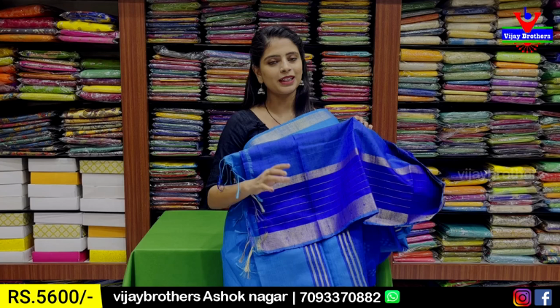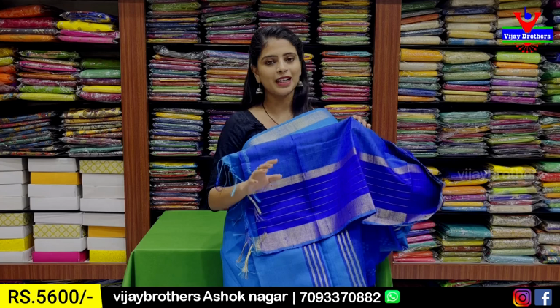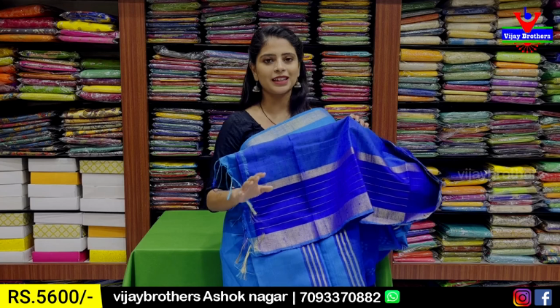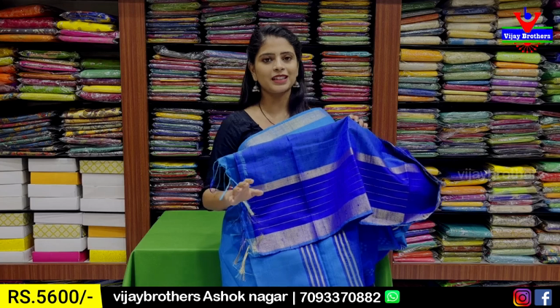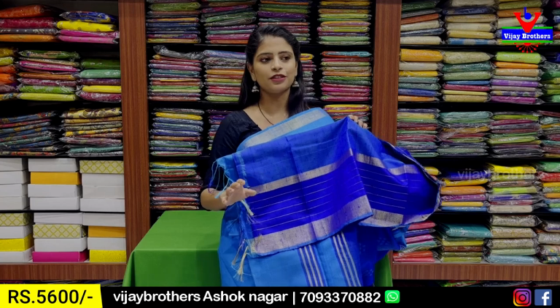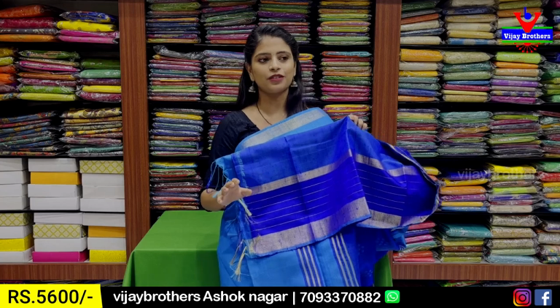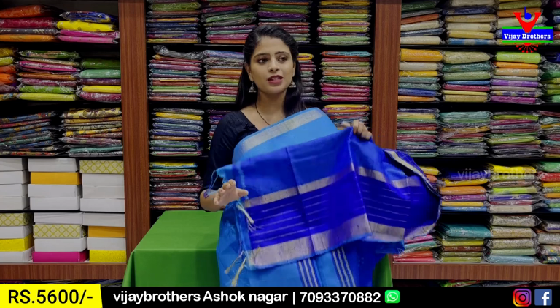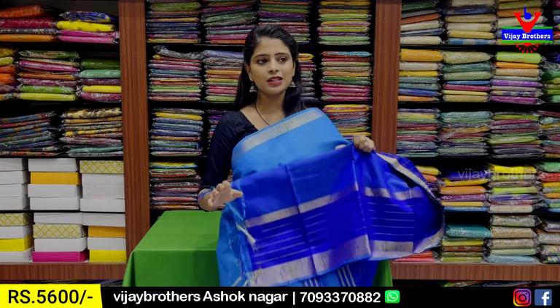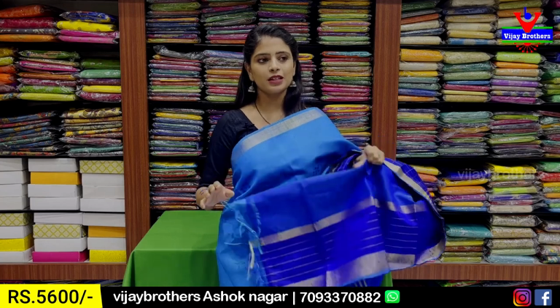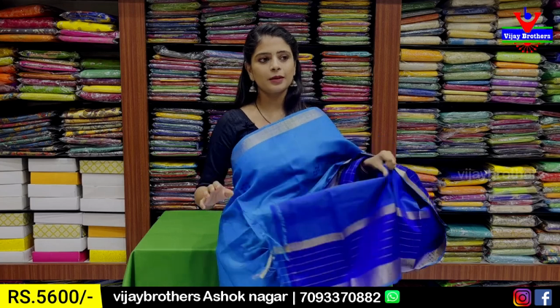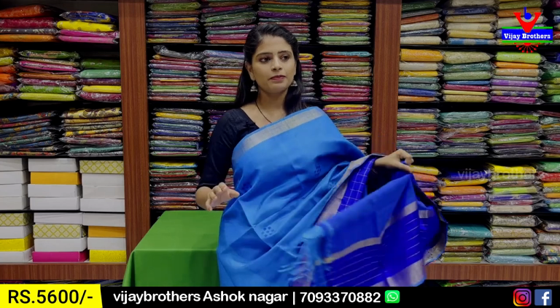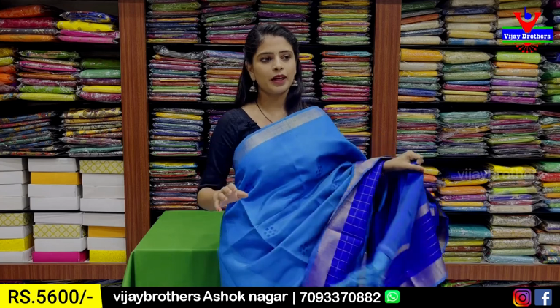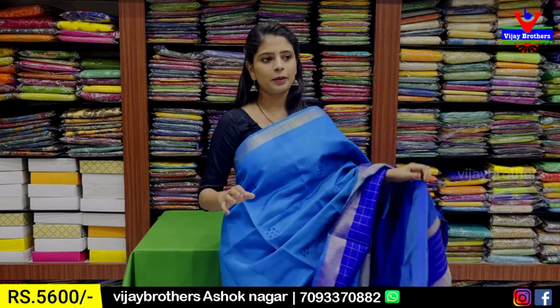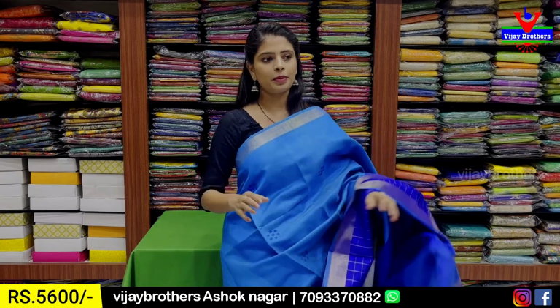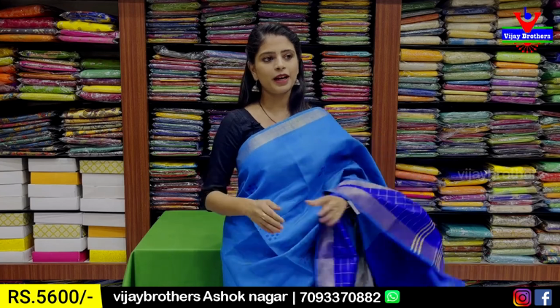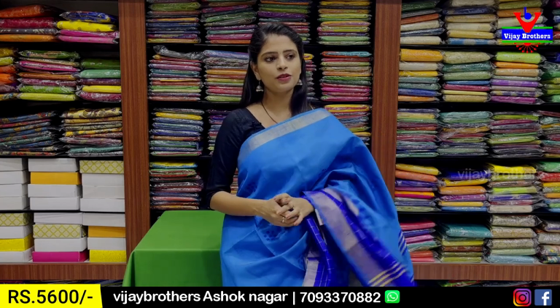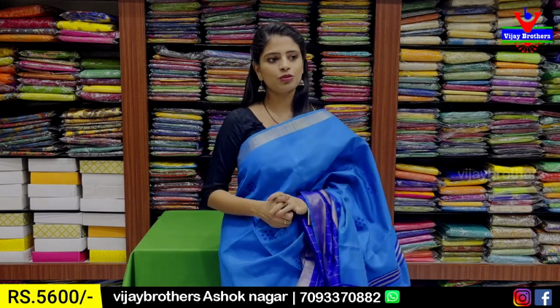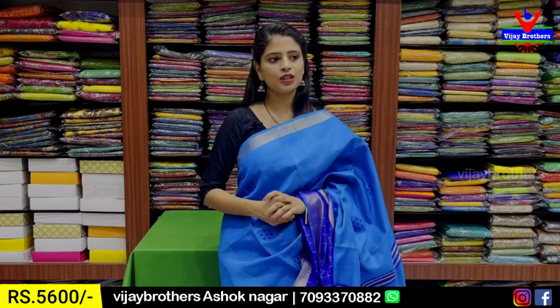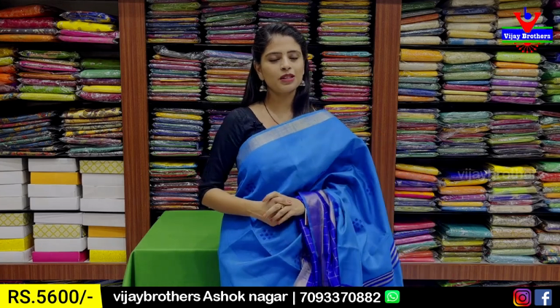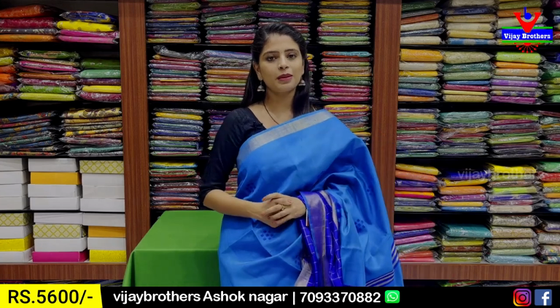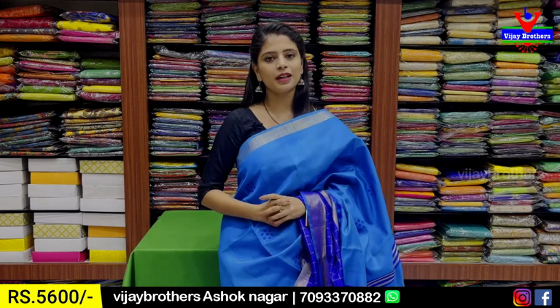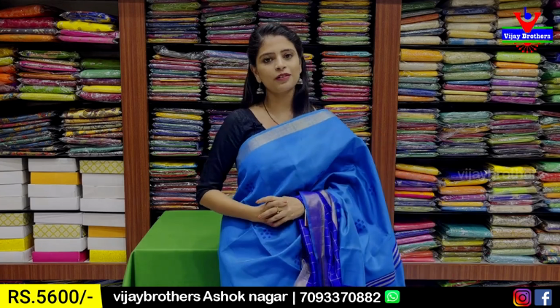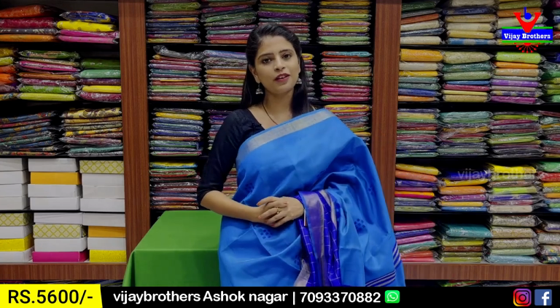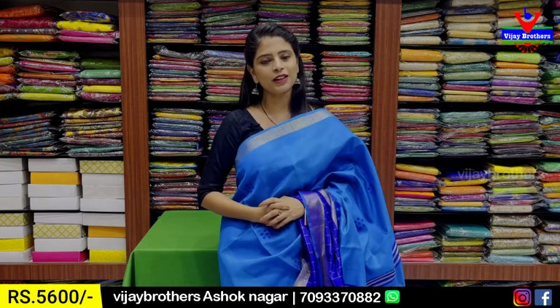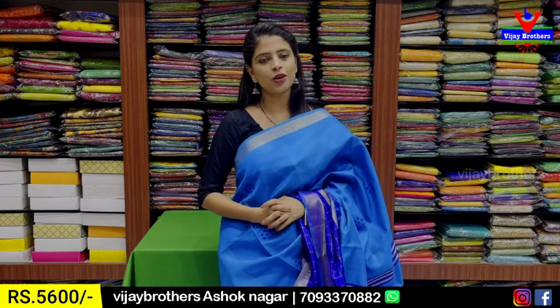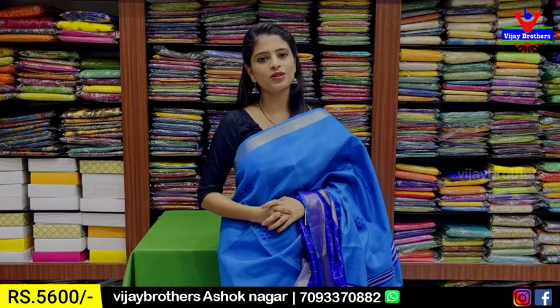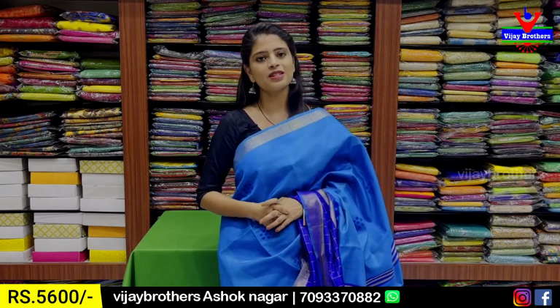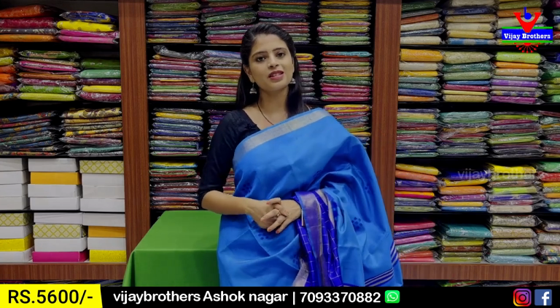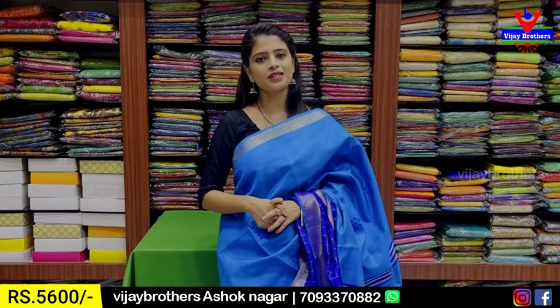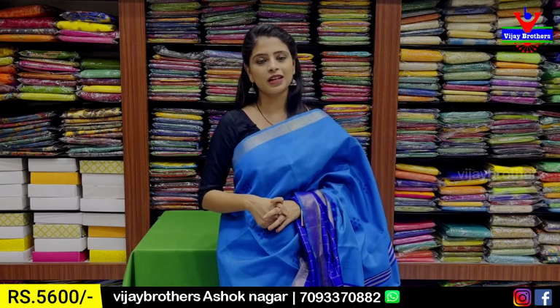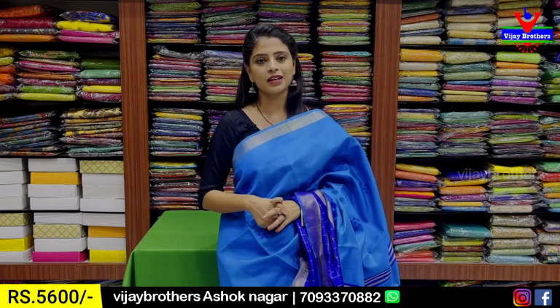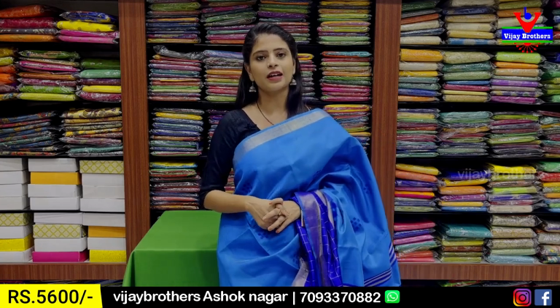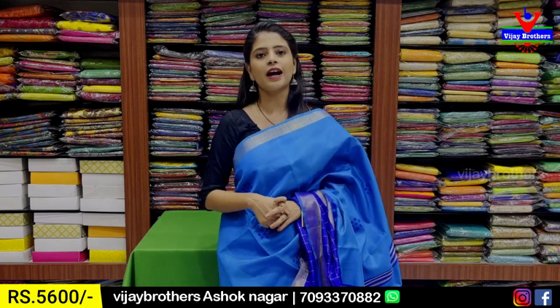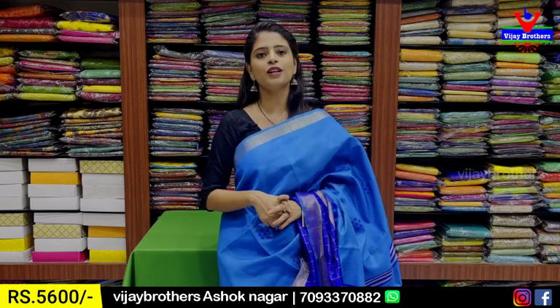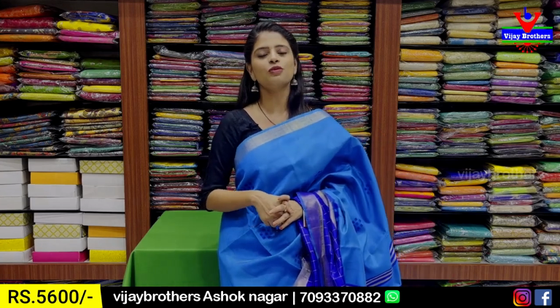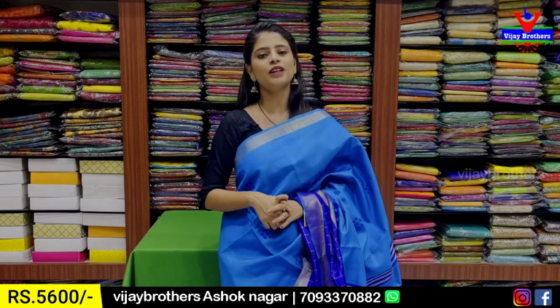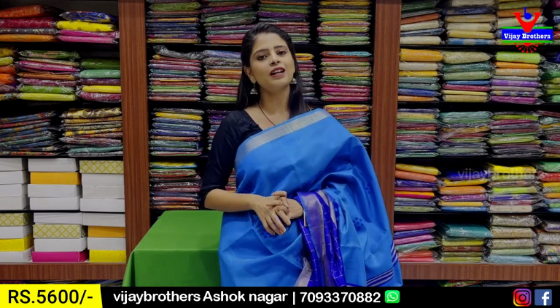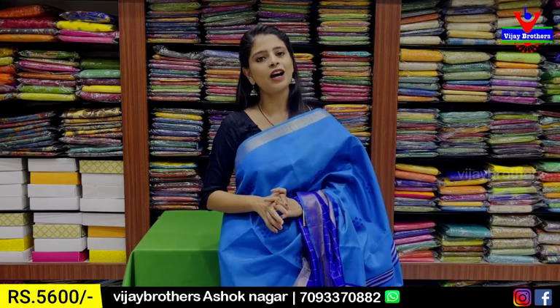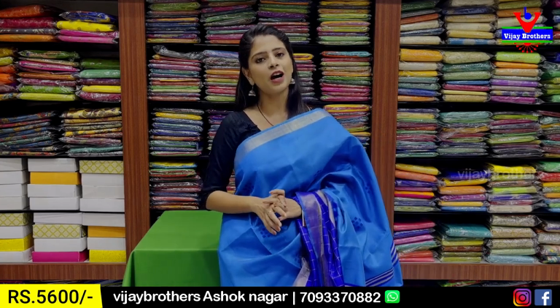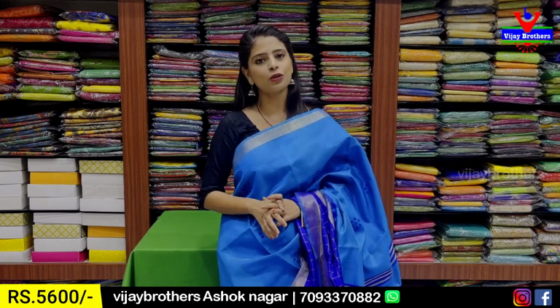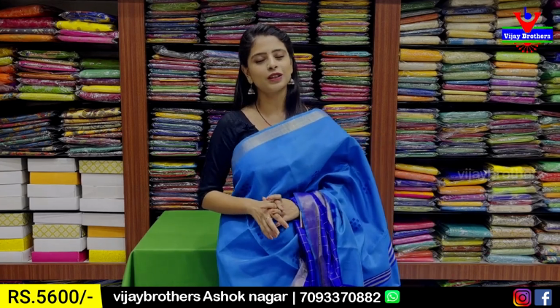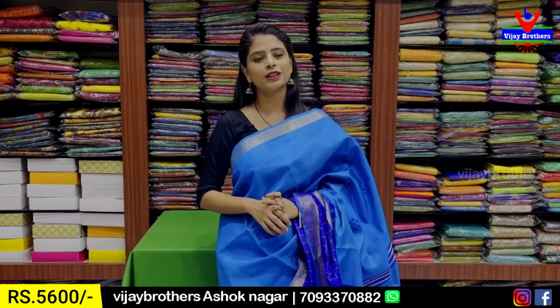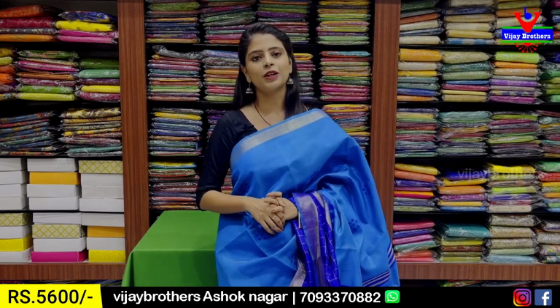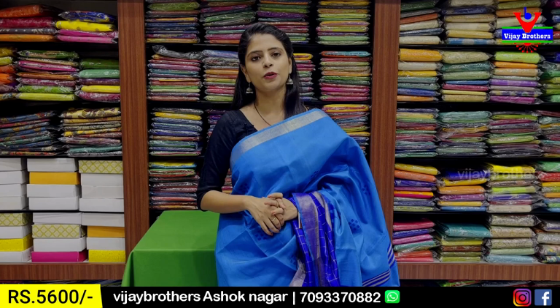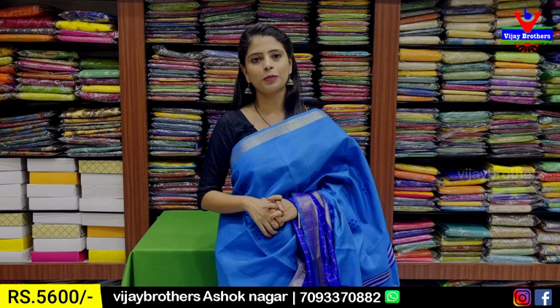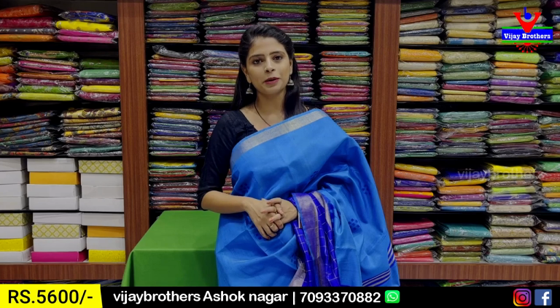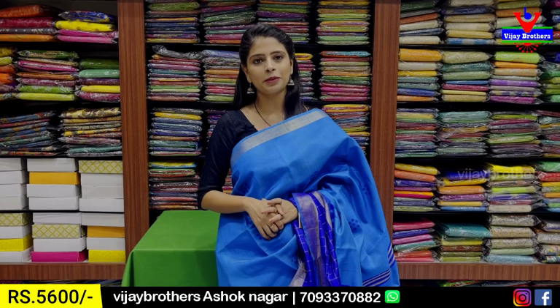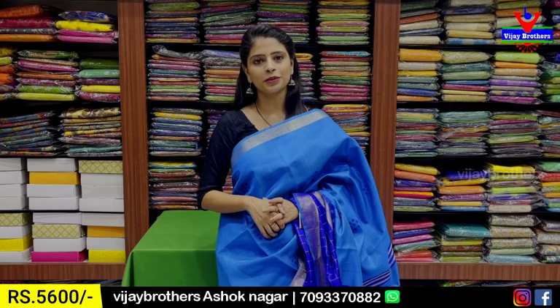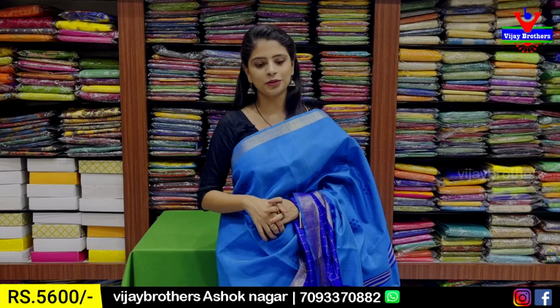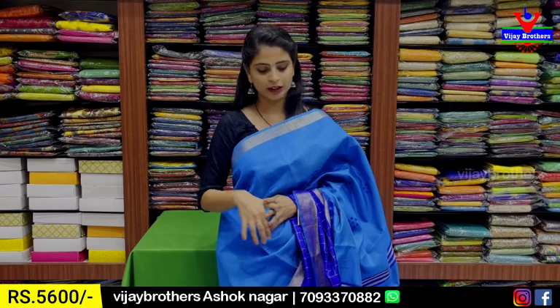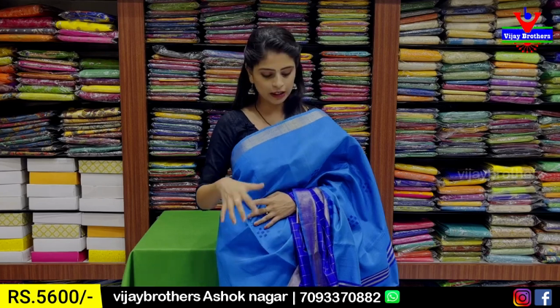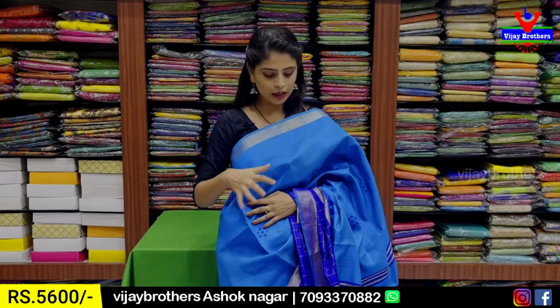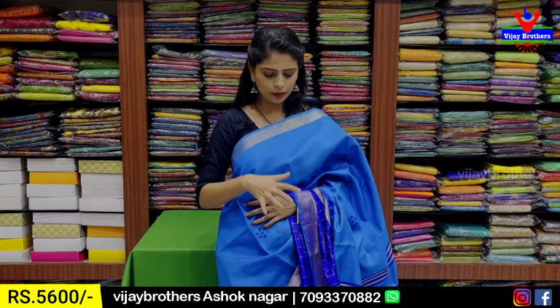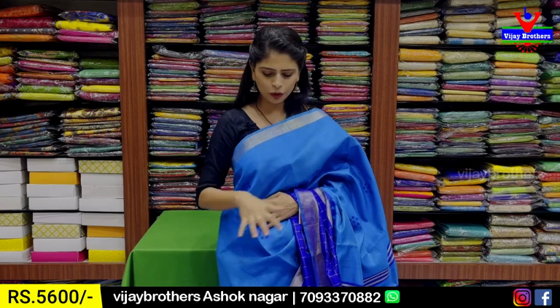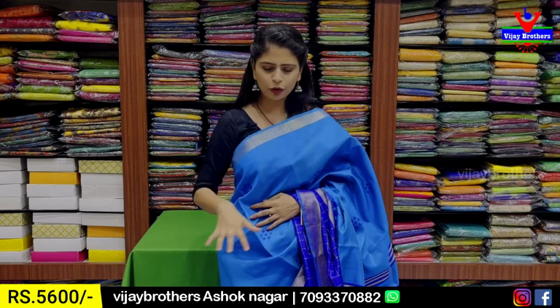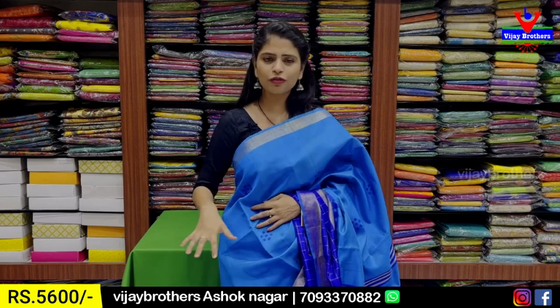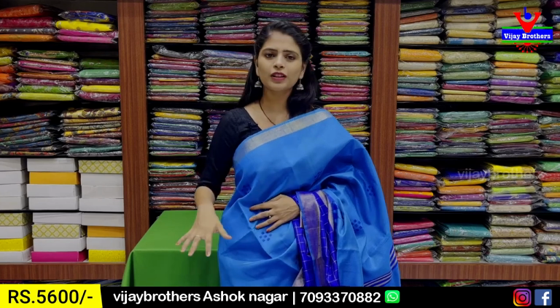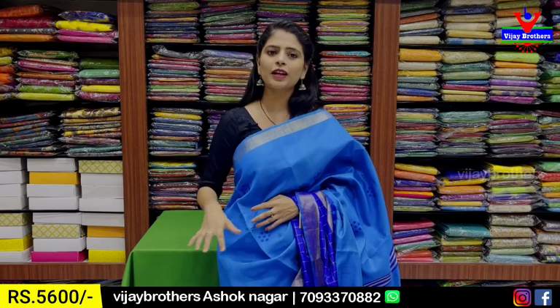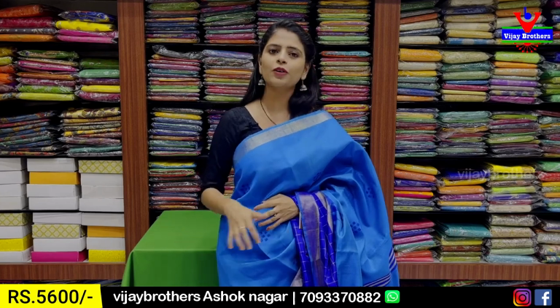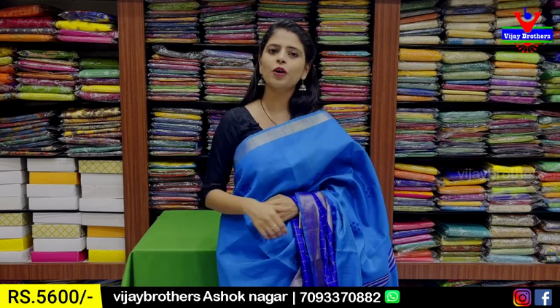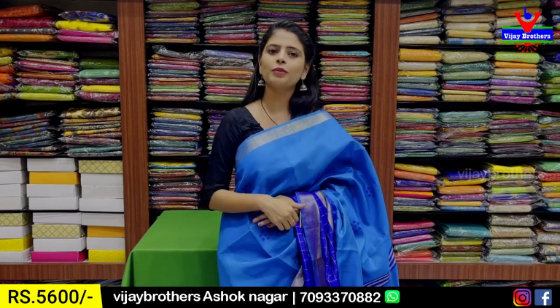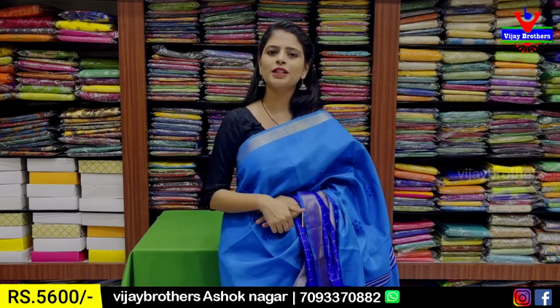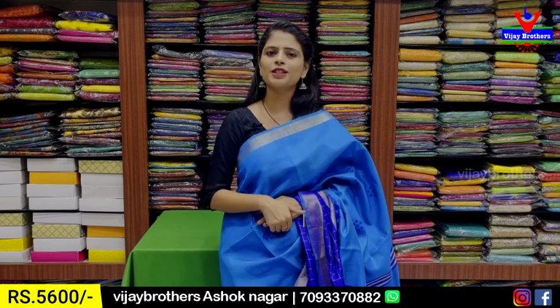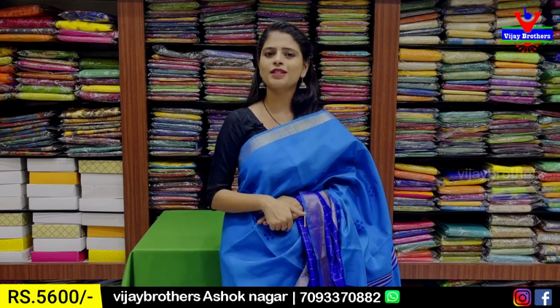The price is ₹5,600. Beautiful color combinations.